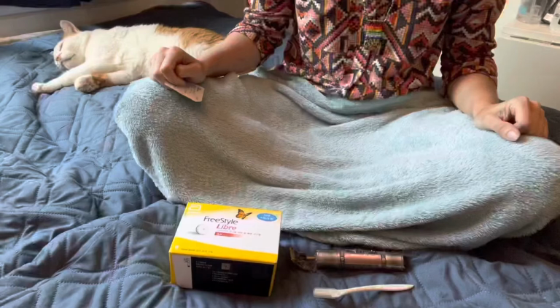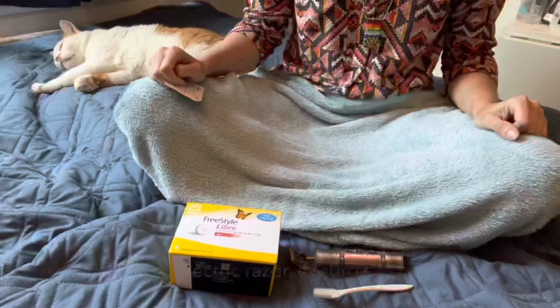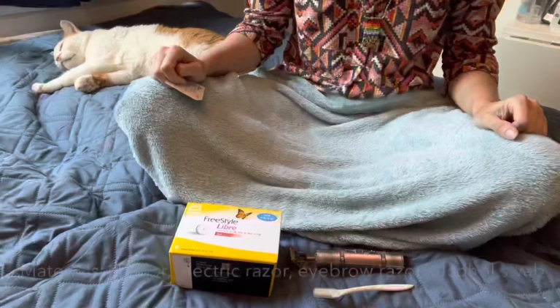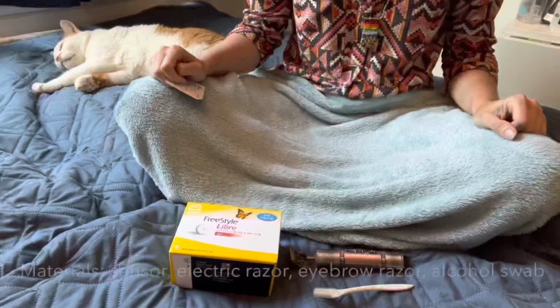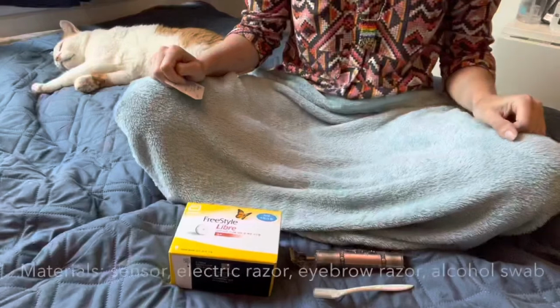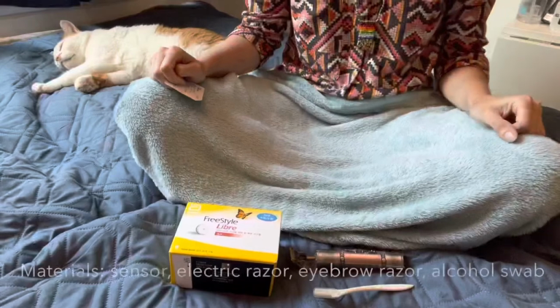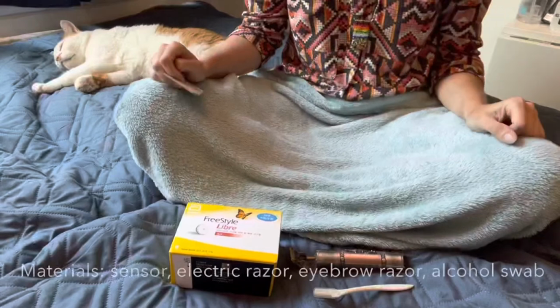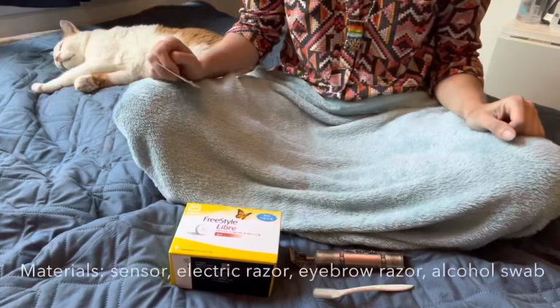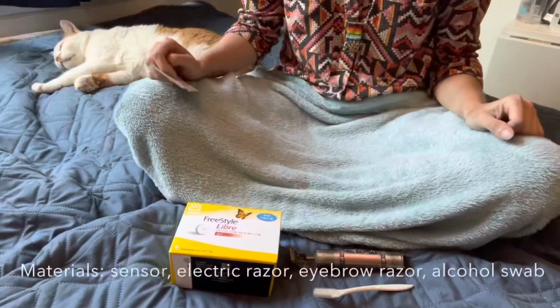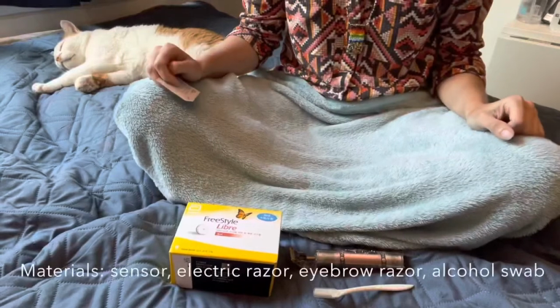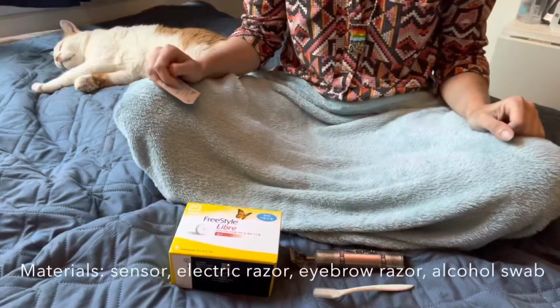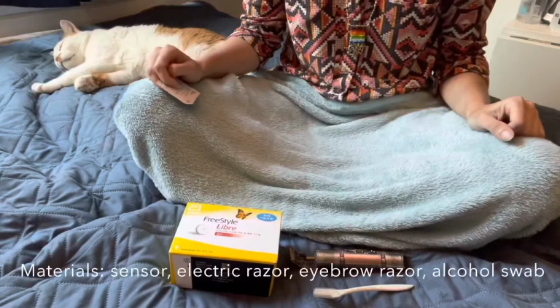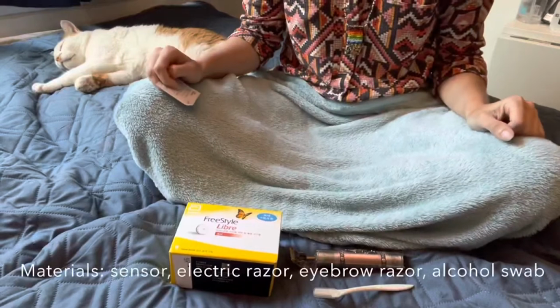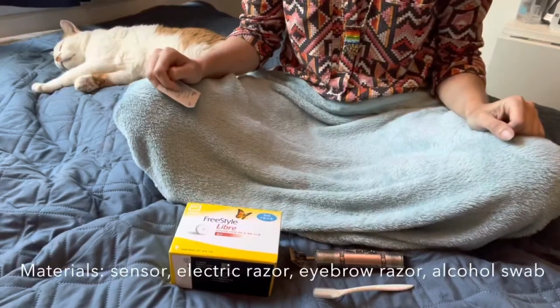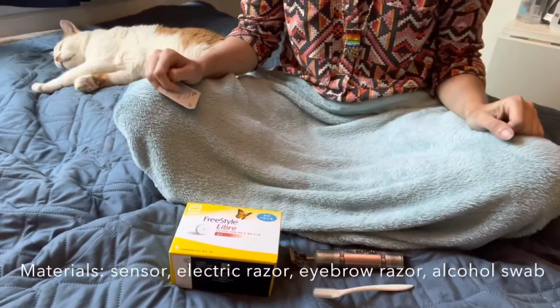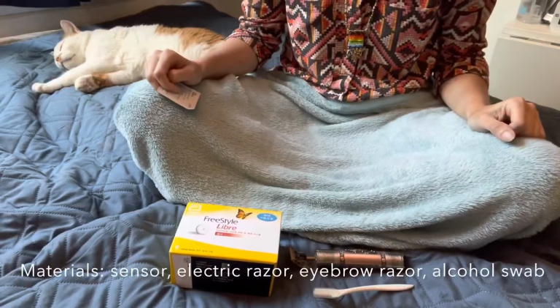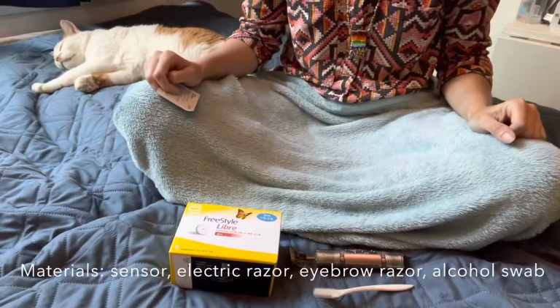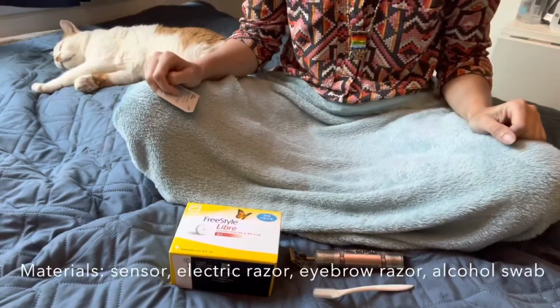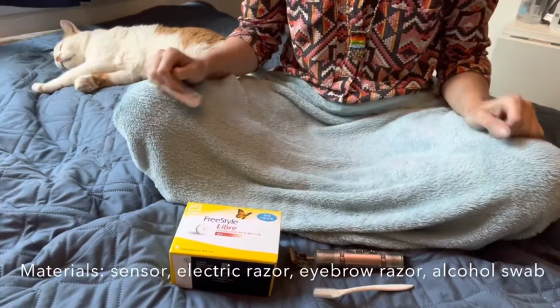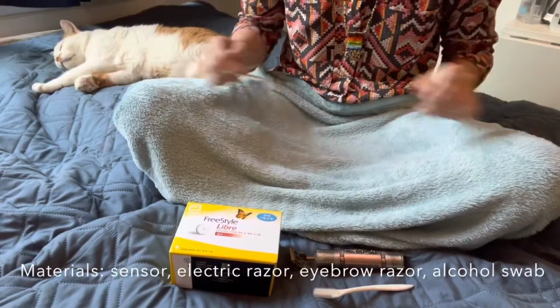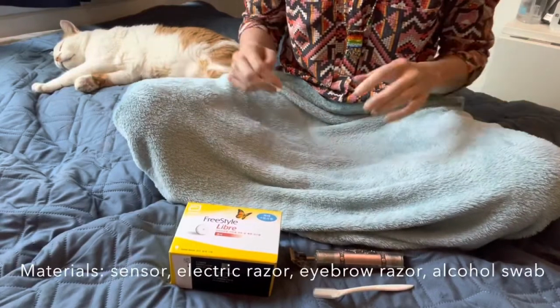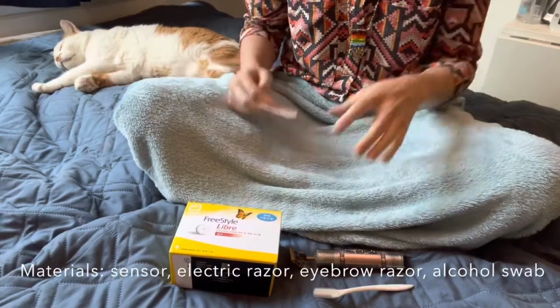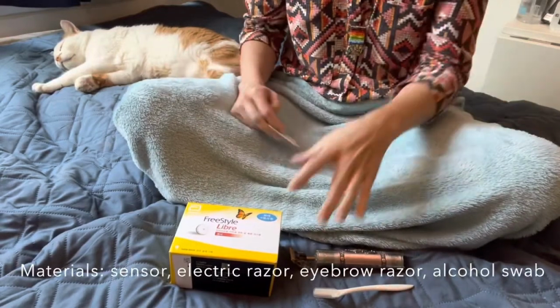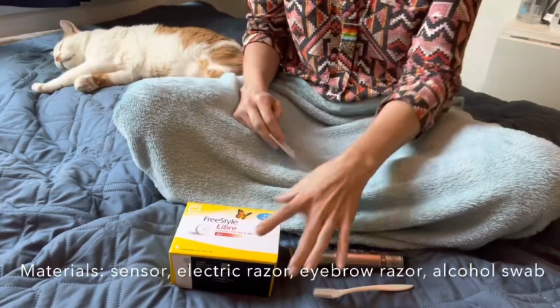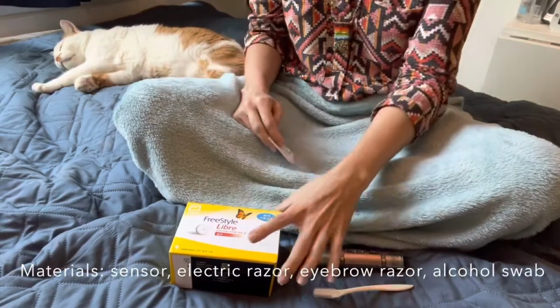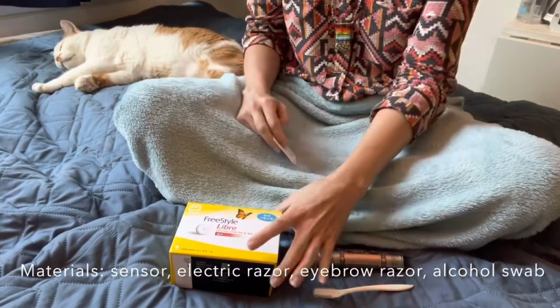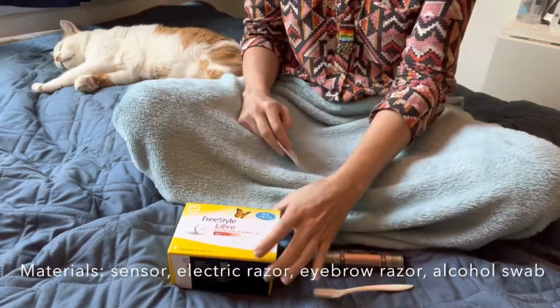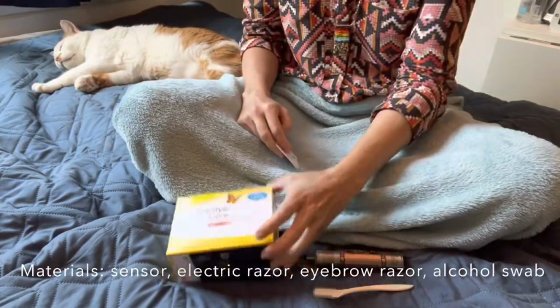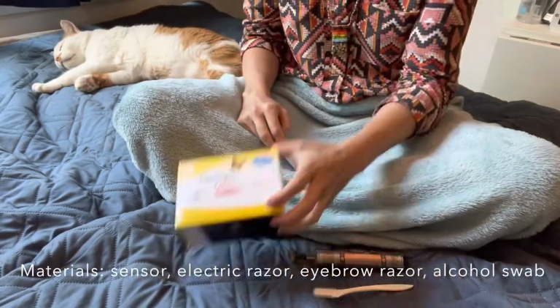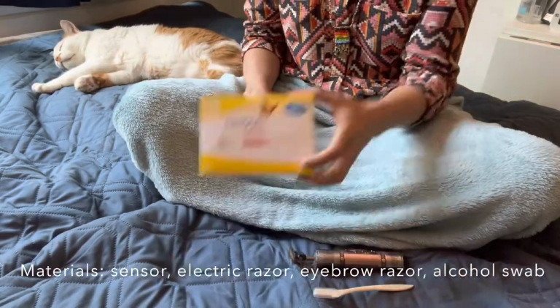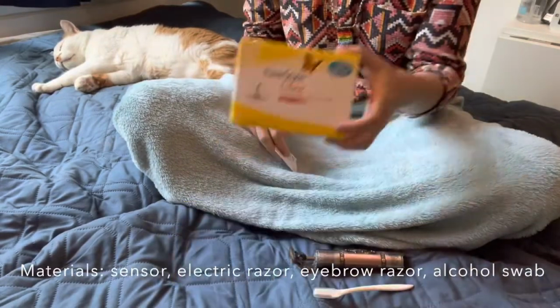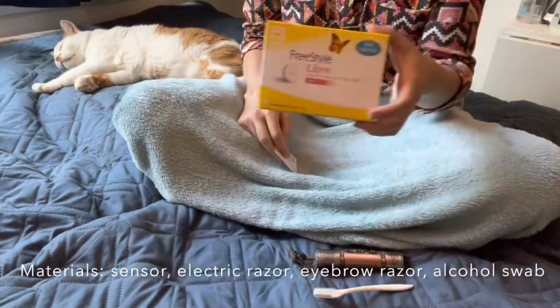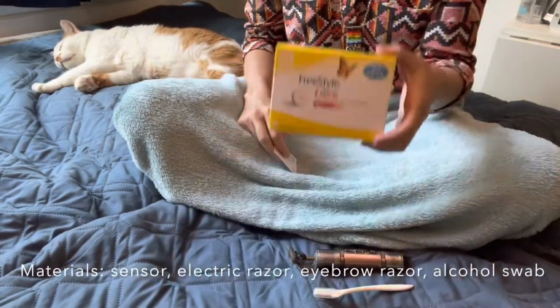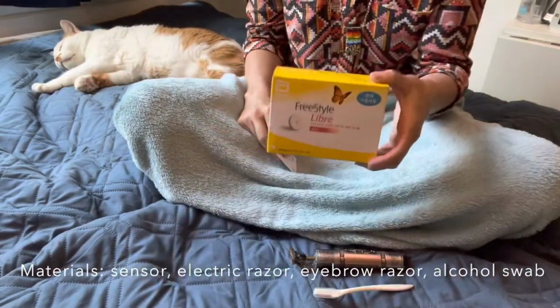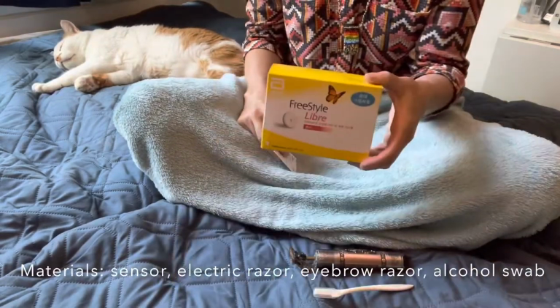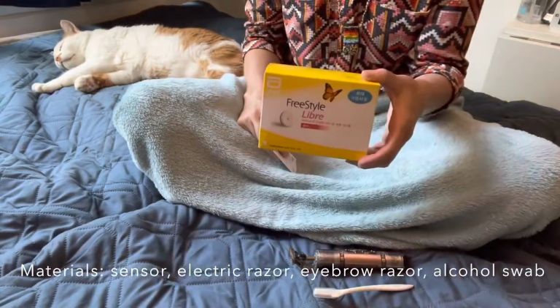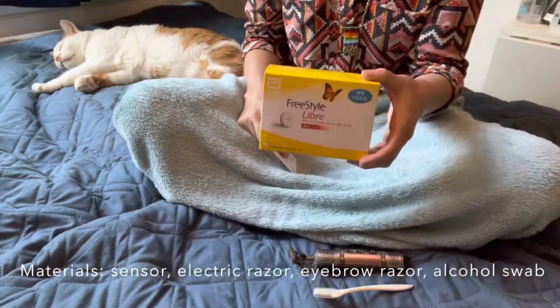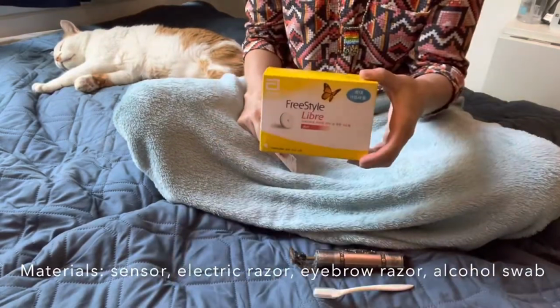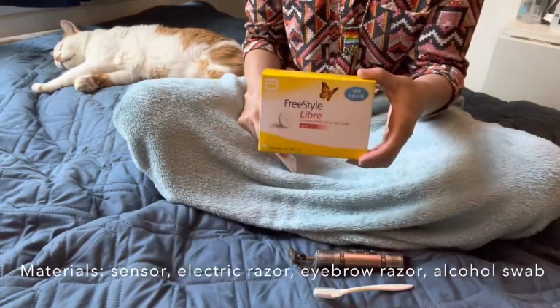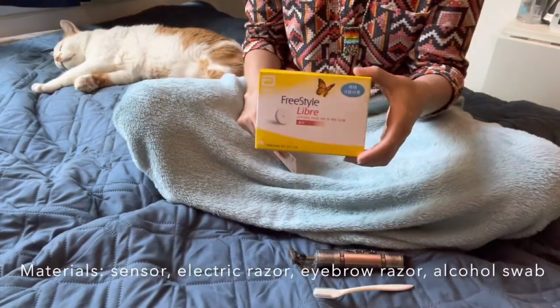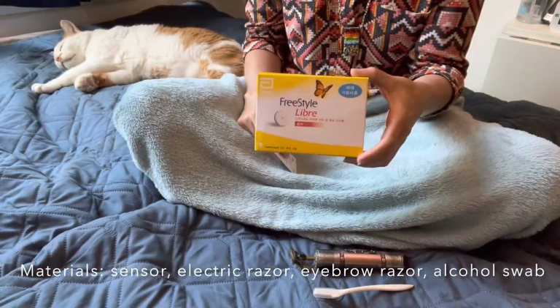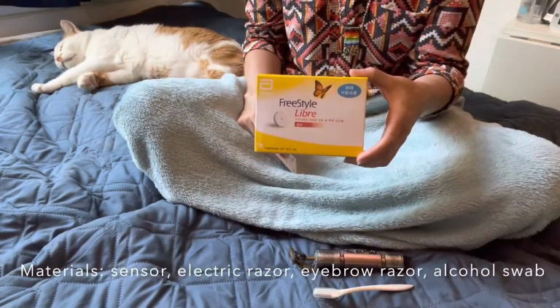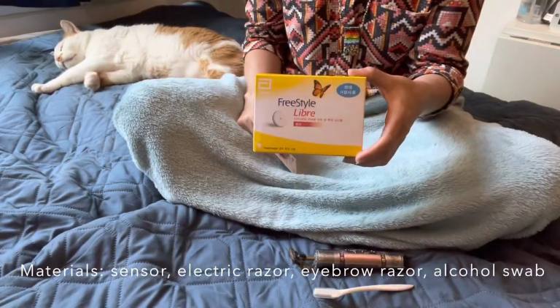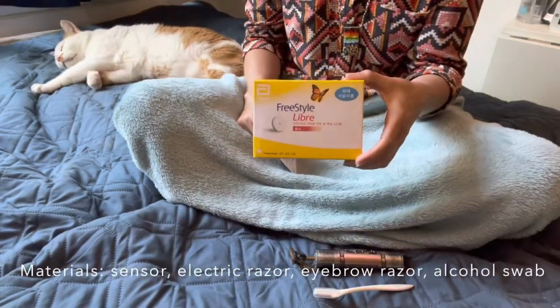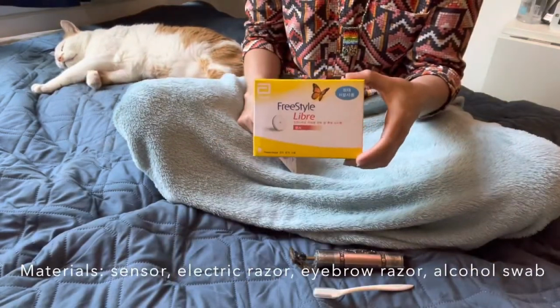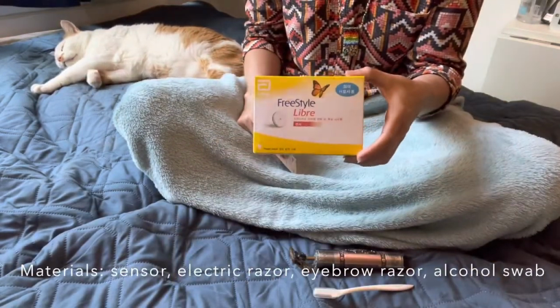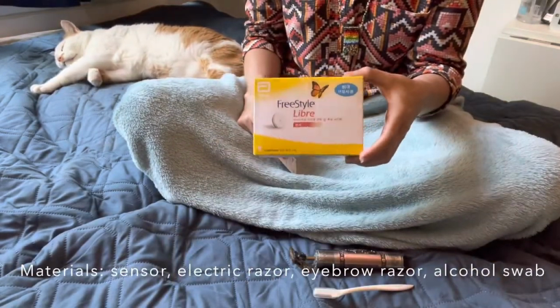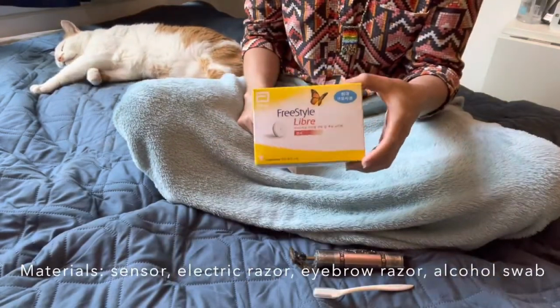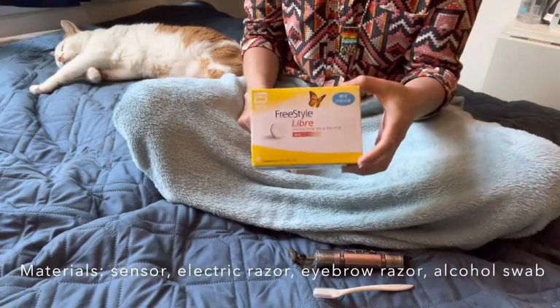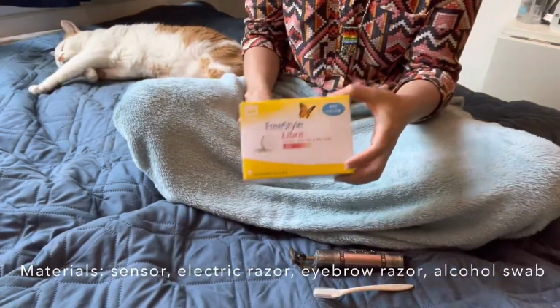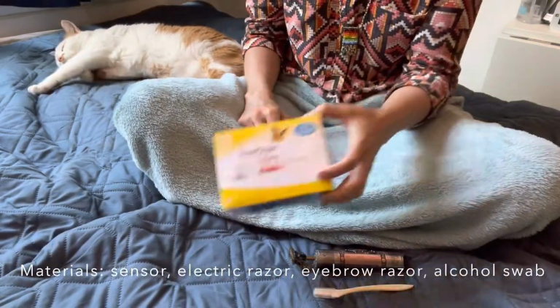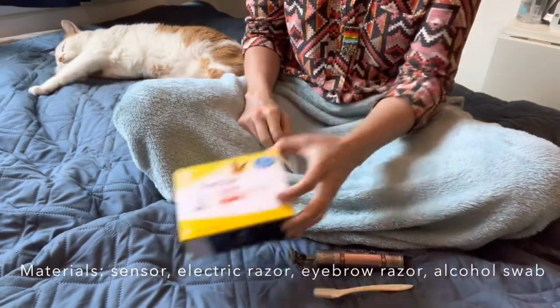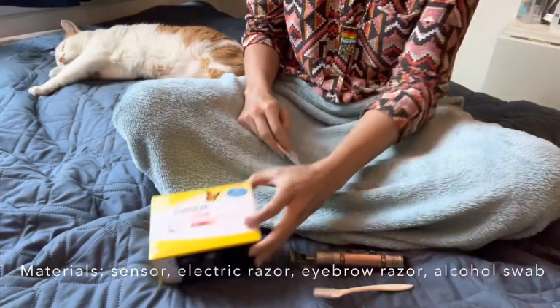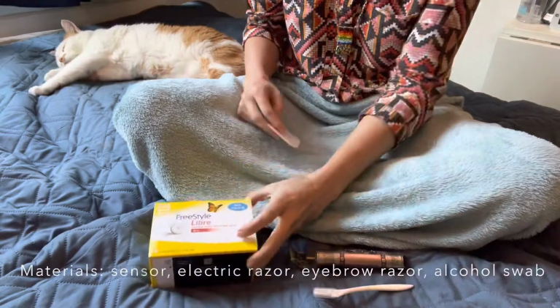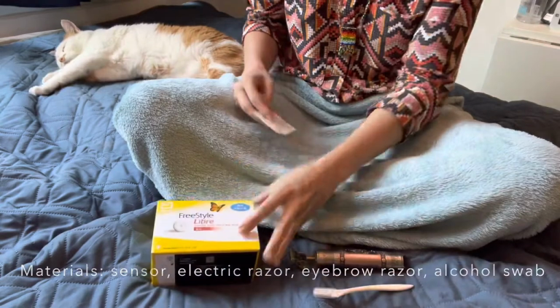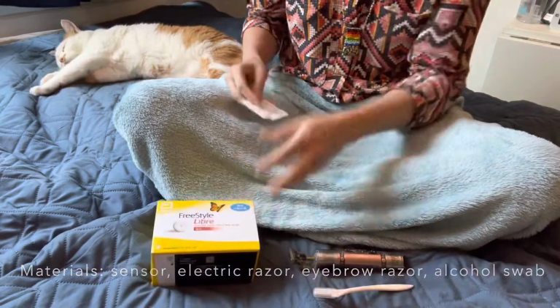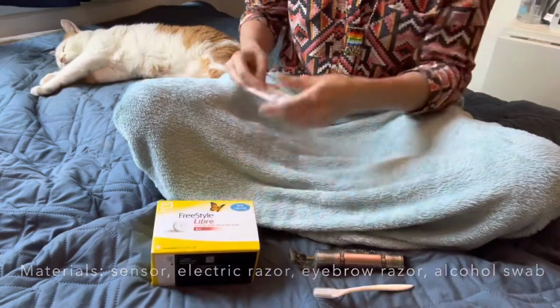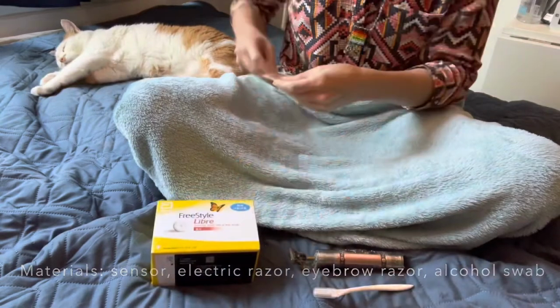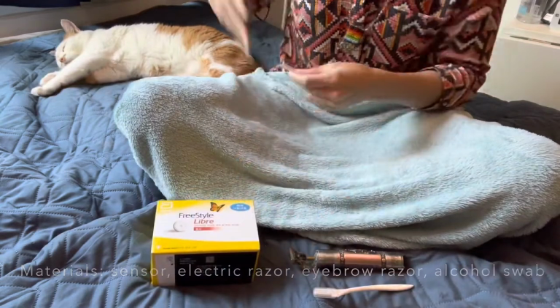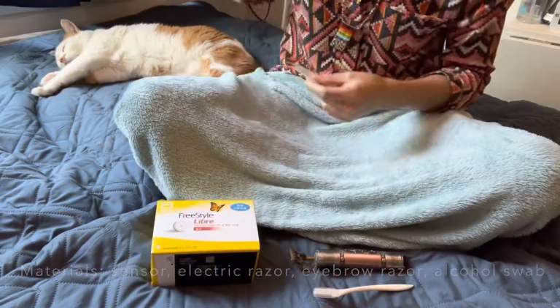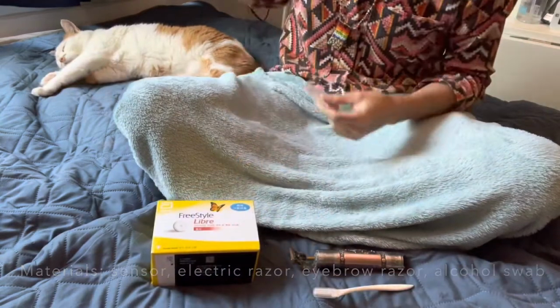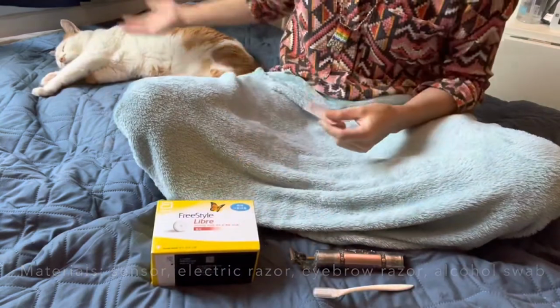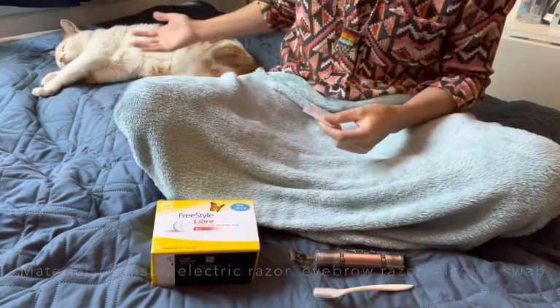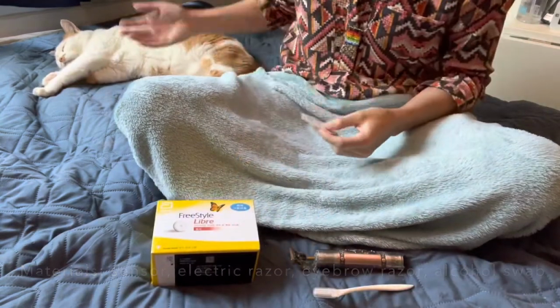This video is for anyone who wants to use a Freestyle LibreLink sensor on their cat.